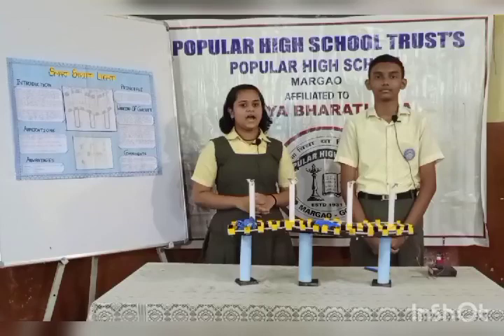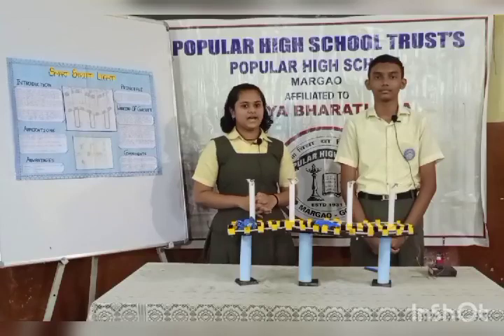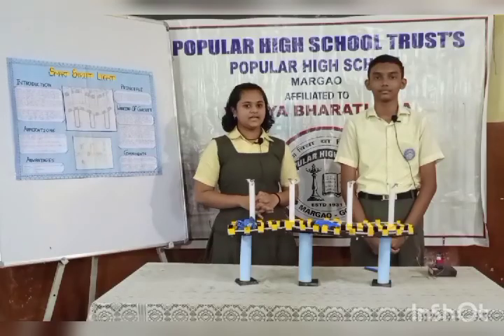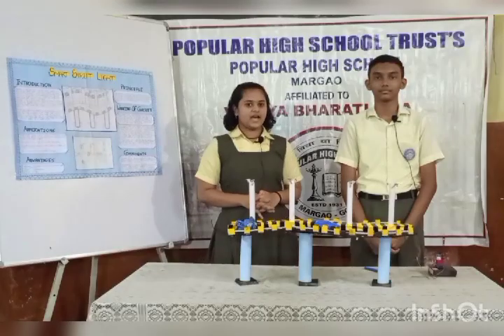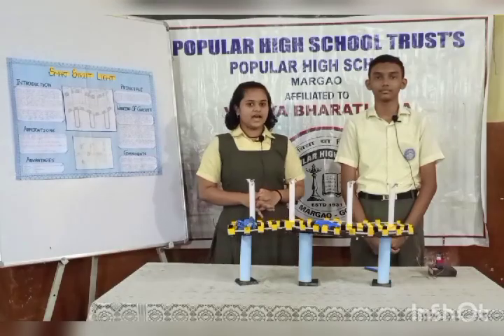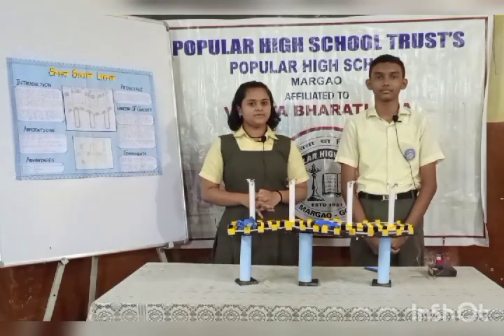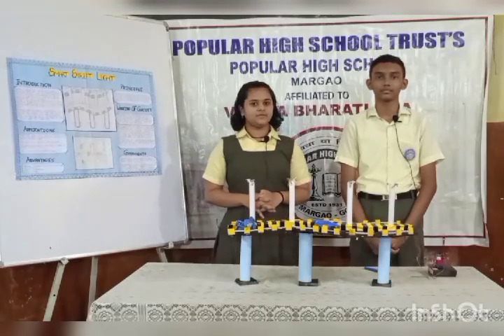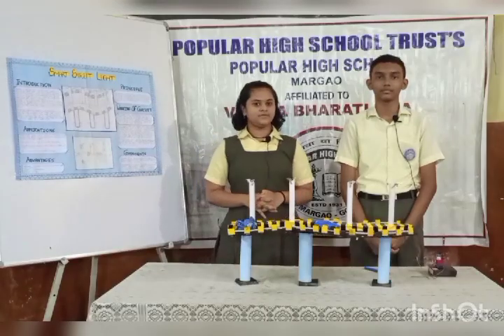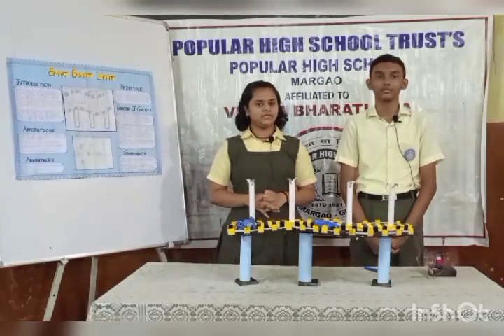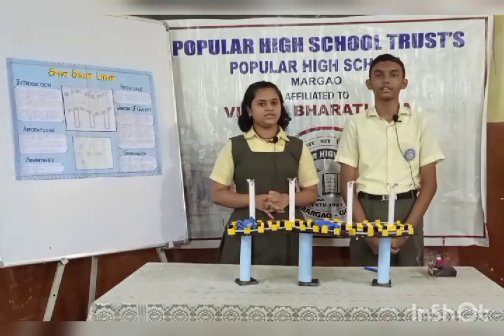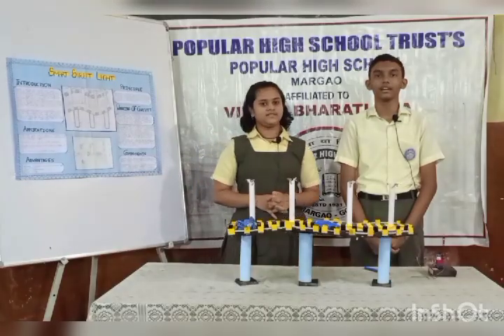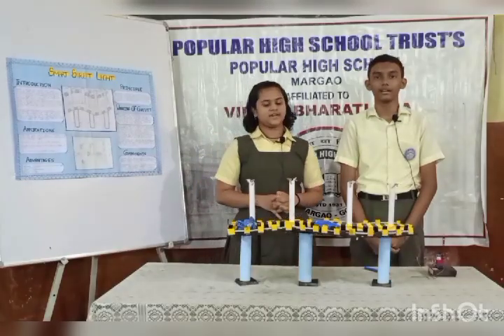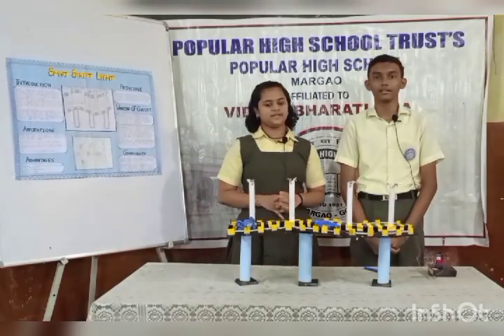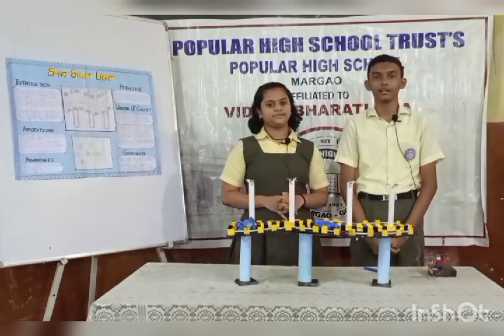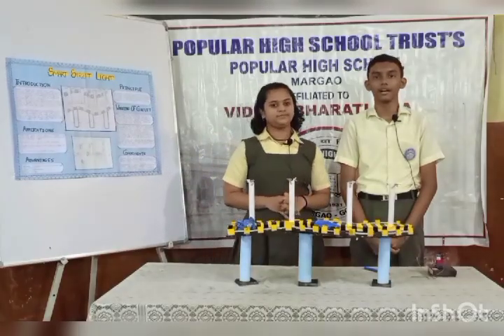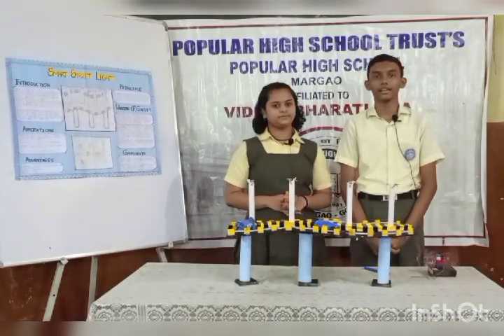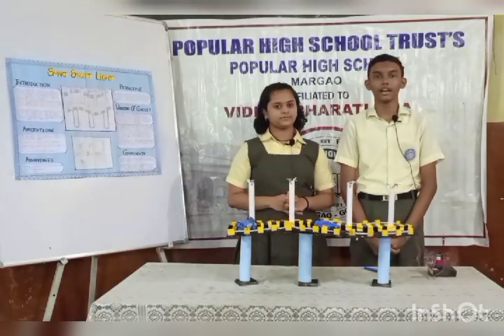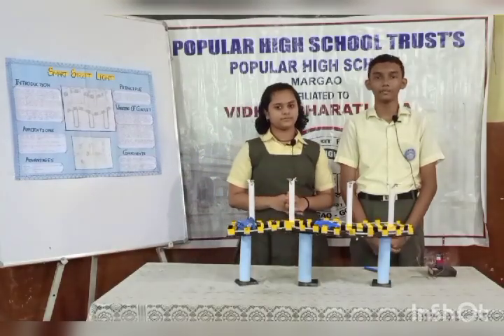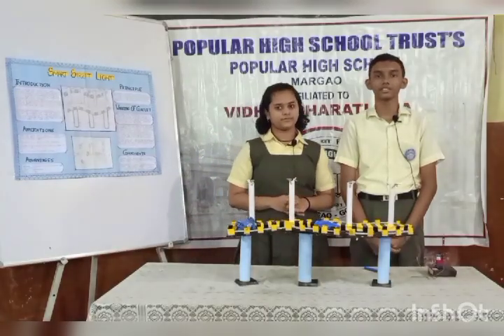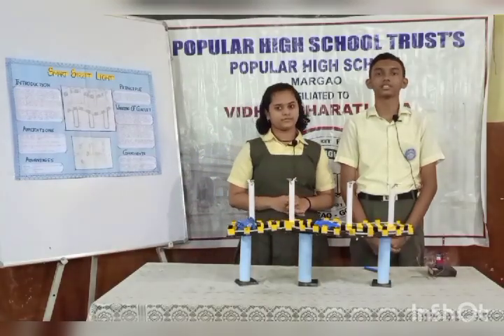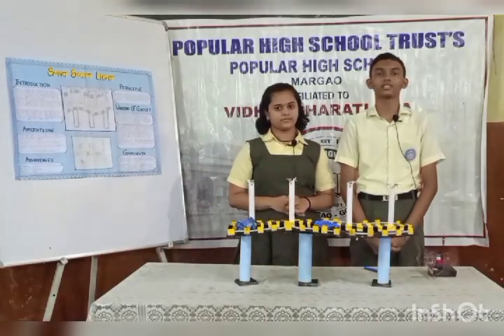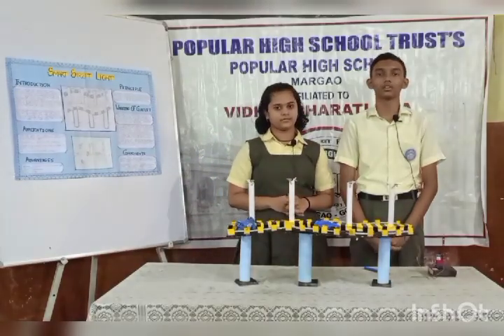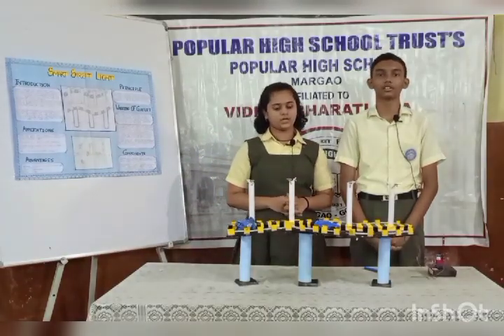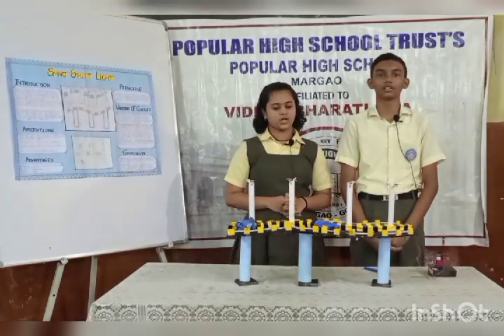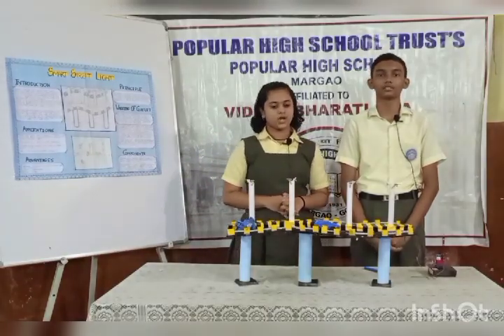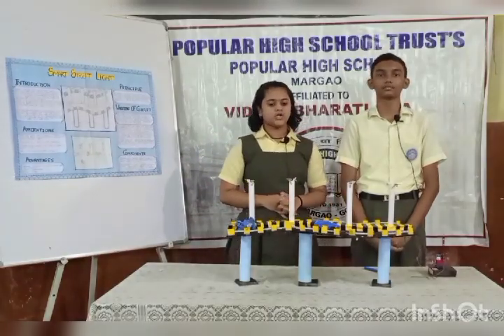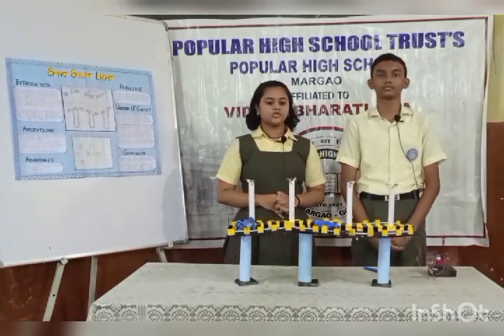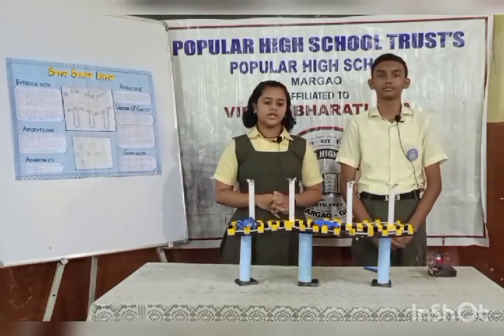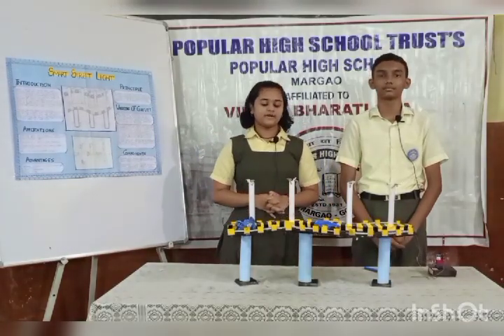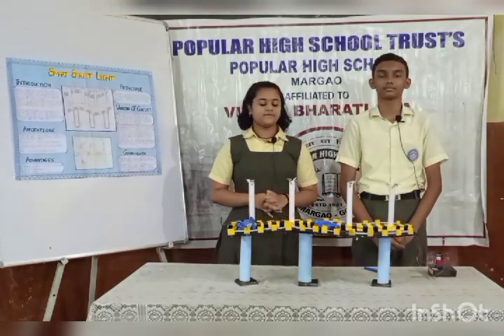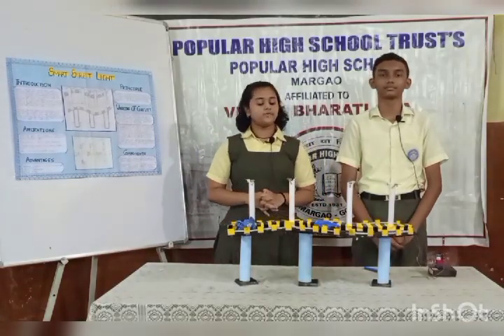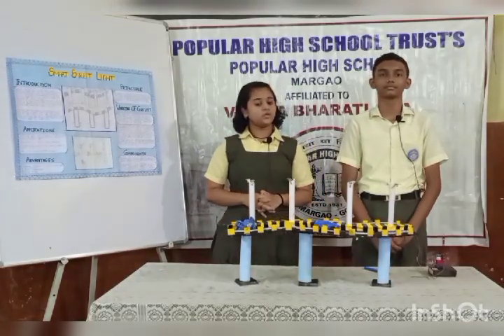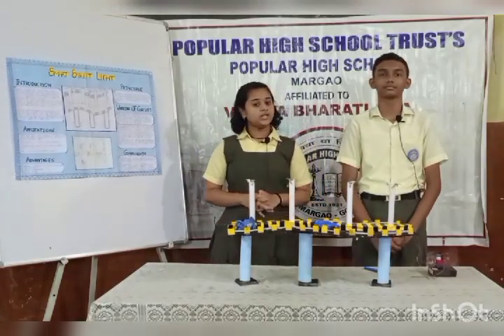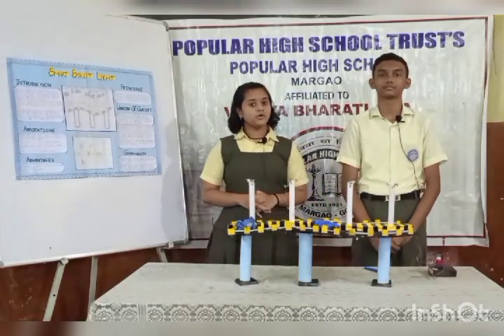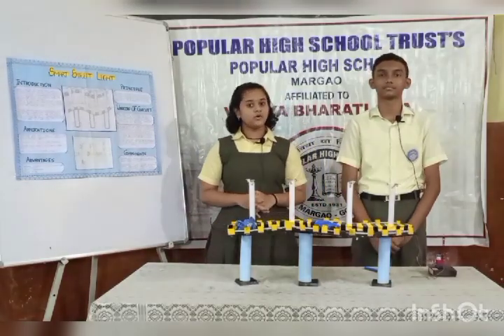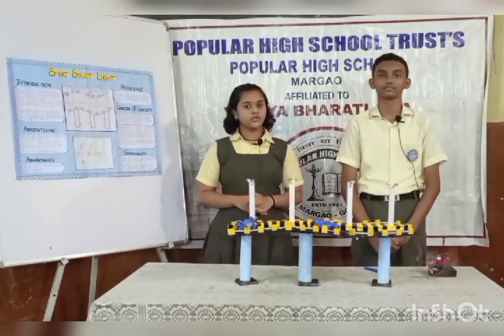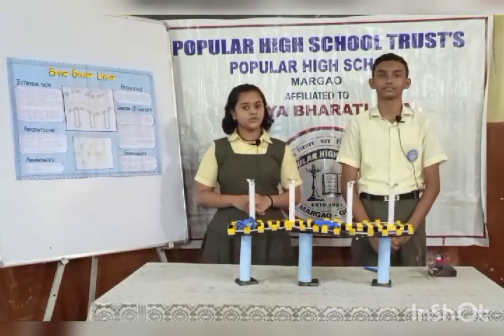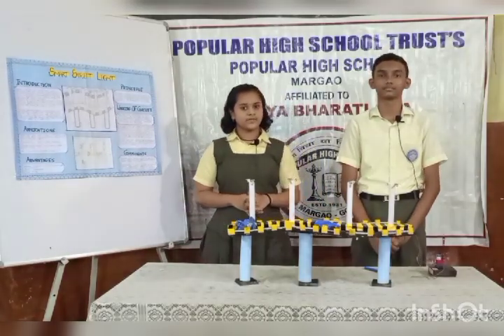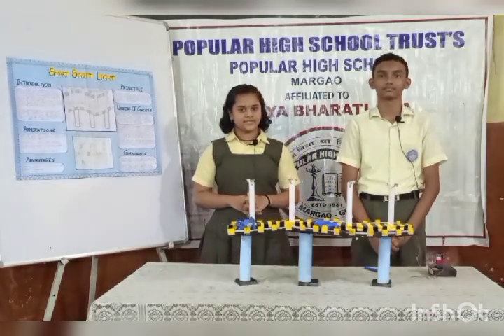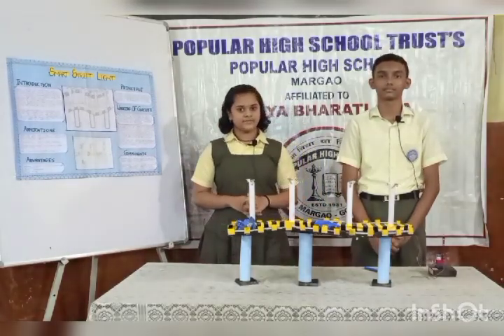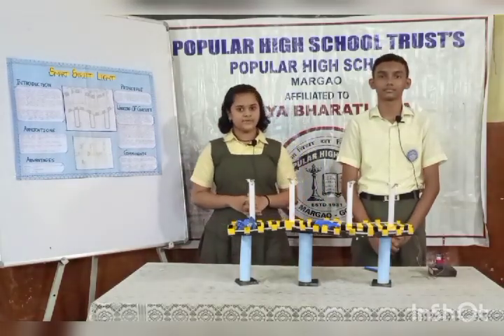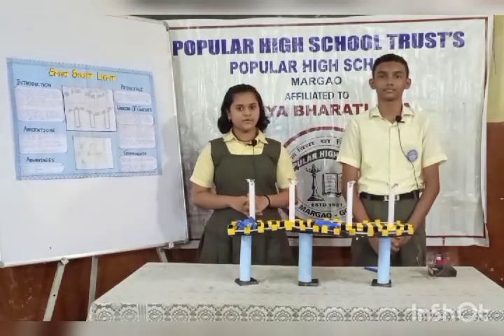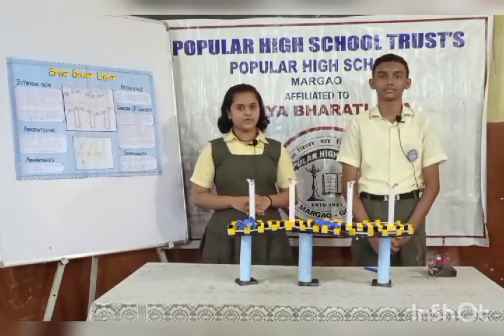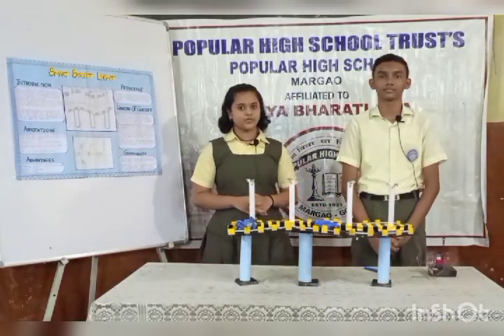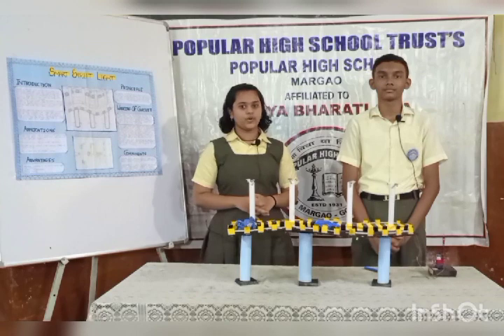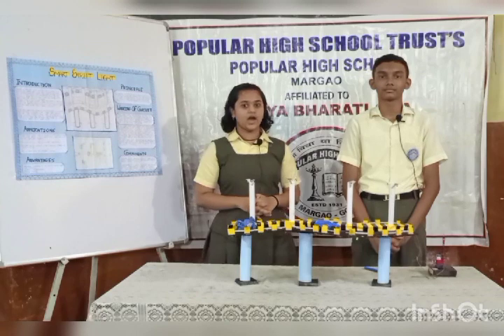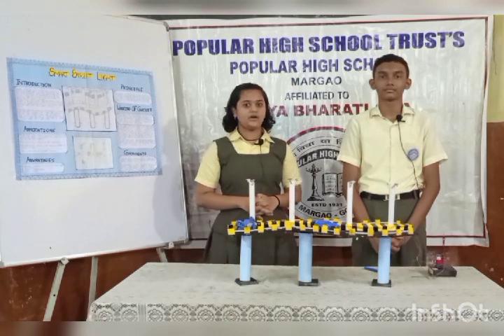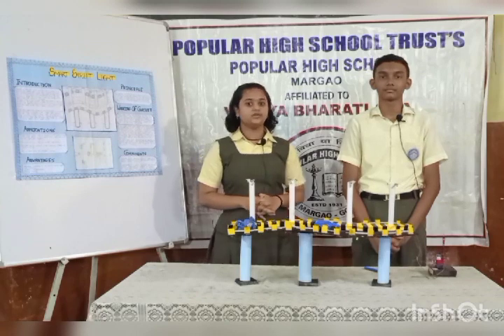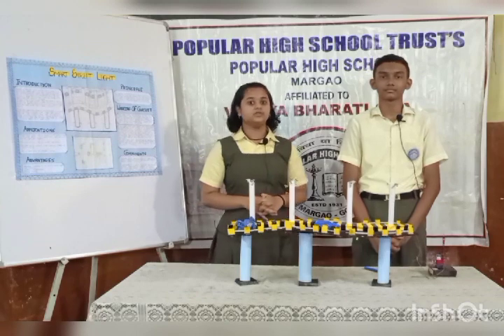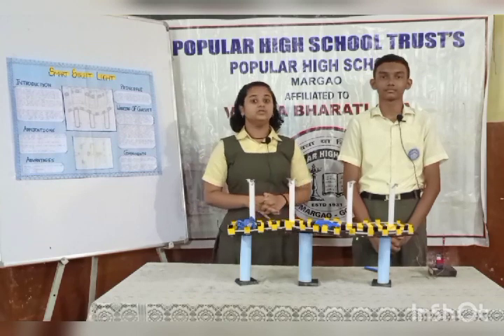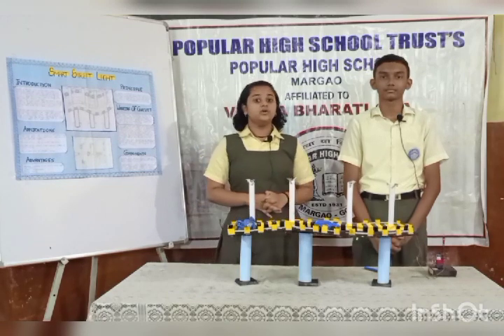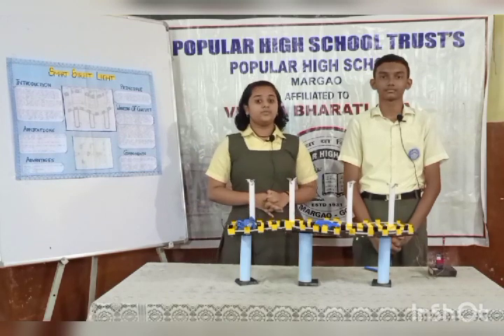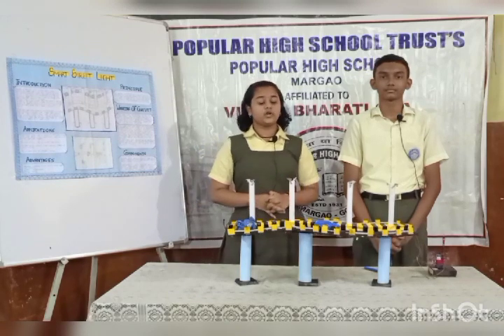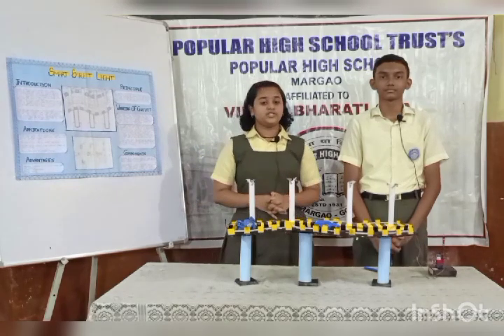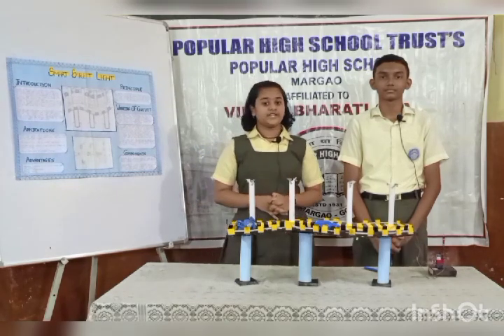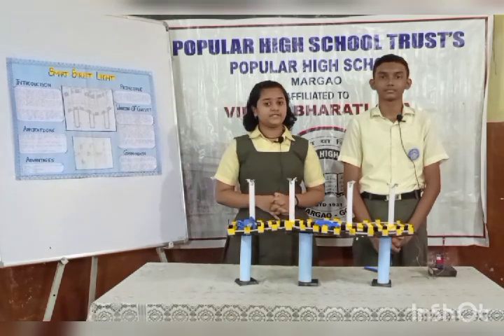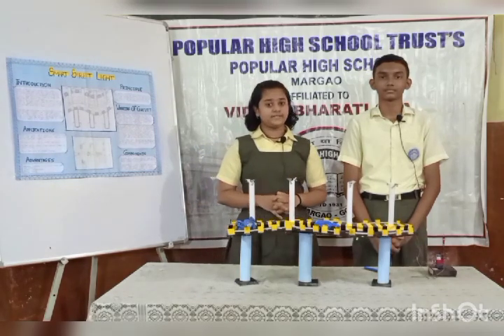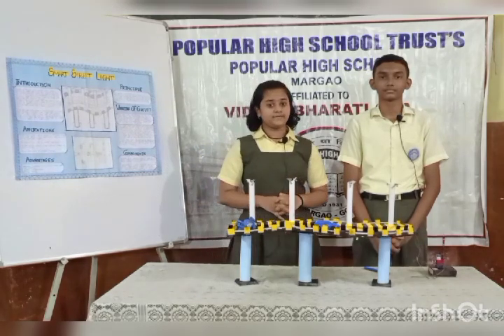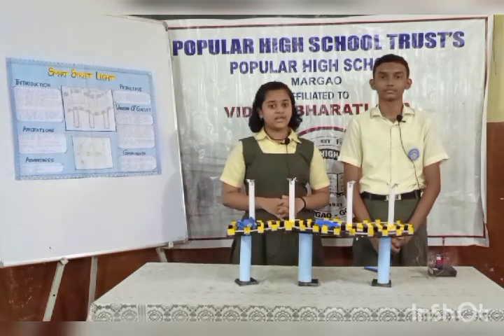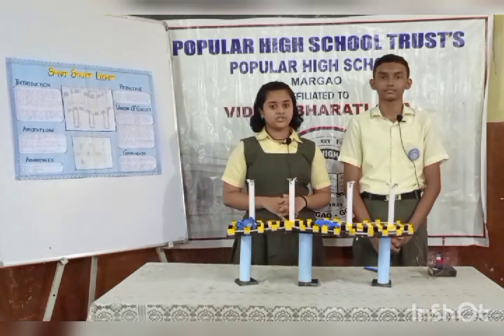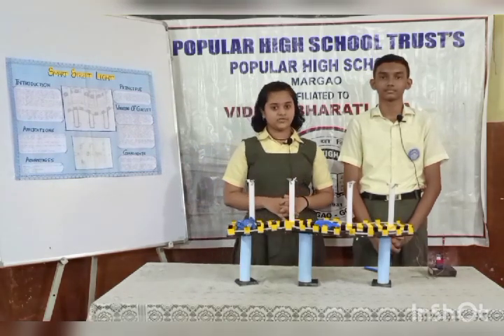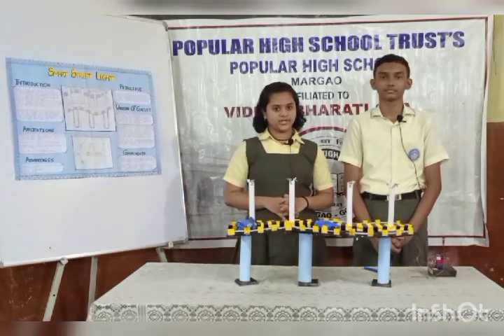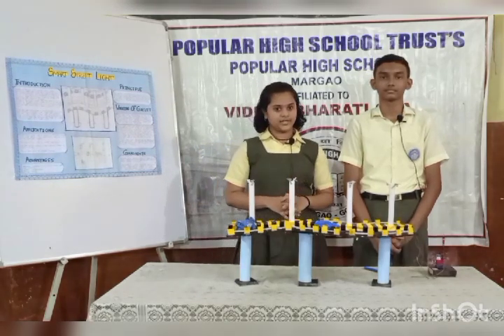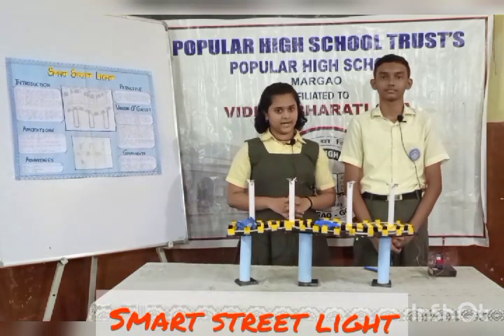Hi, I am Avnit Savaan and I am Sanat Gampar. Today, we both are going to present before you our project, the Smart Street Light.